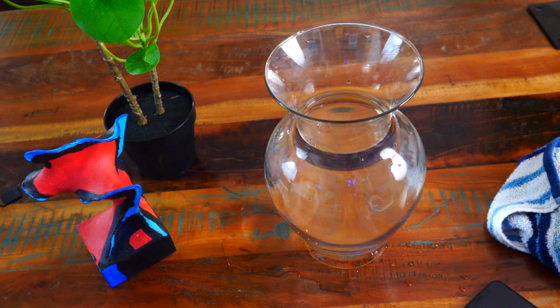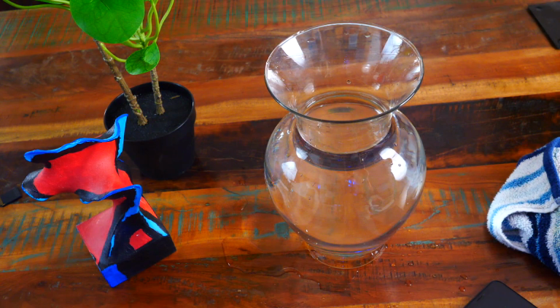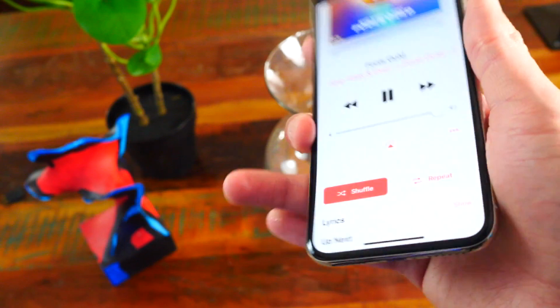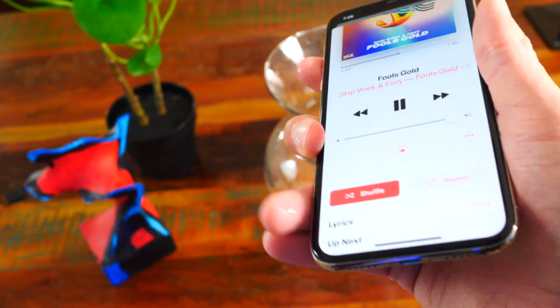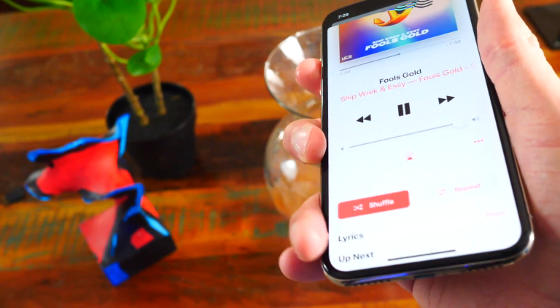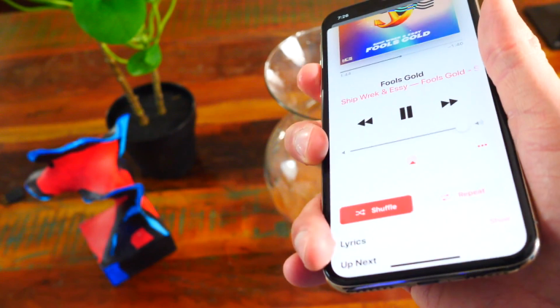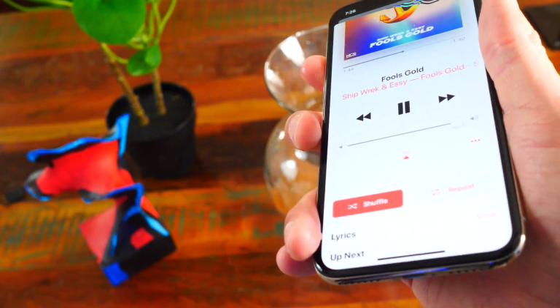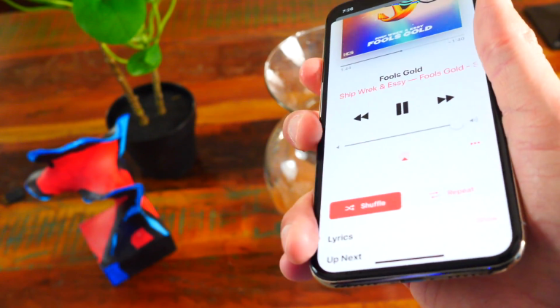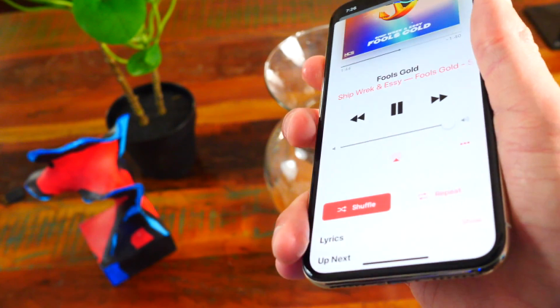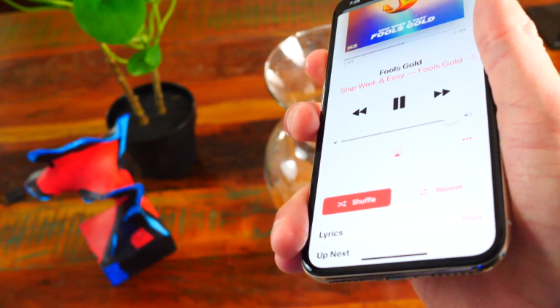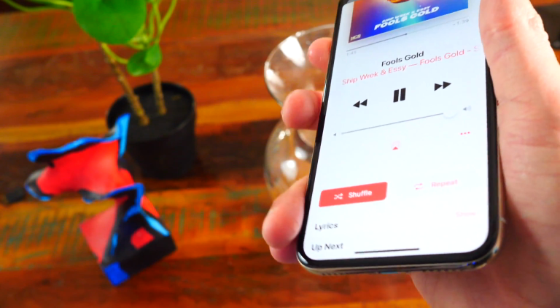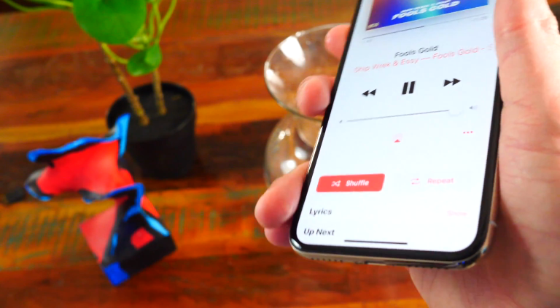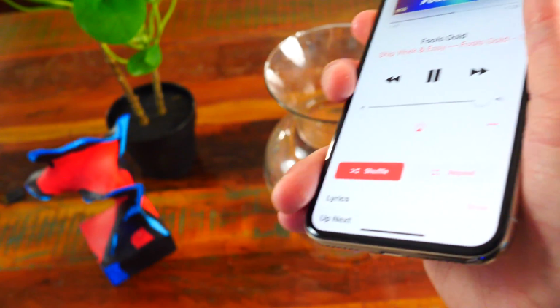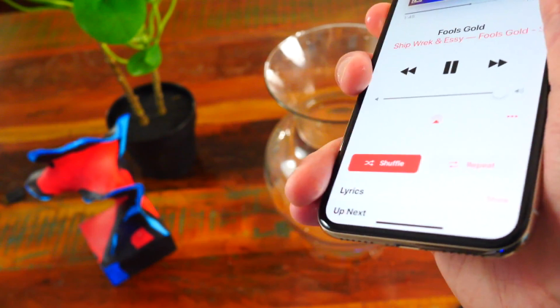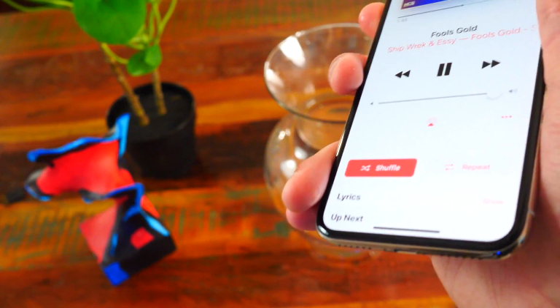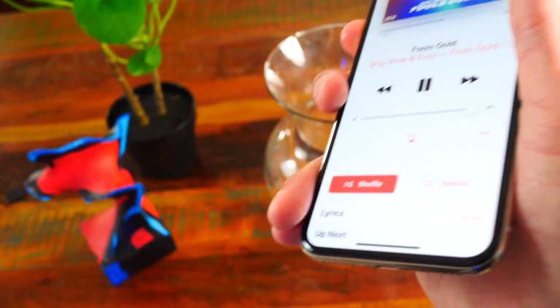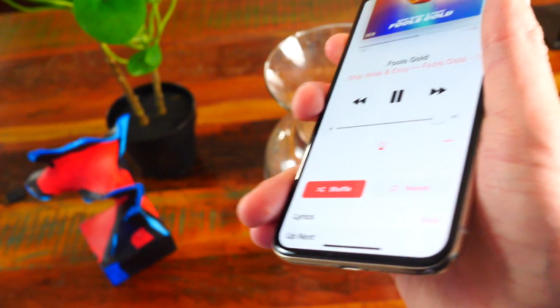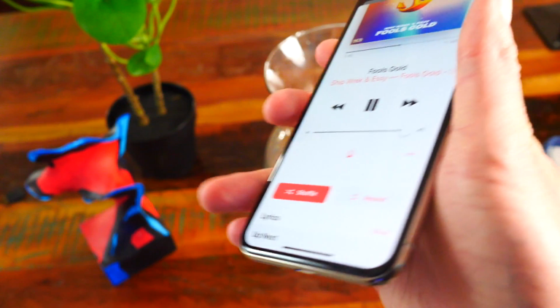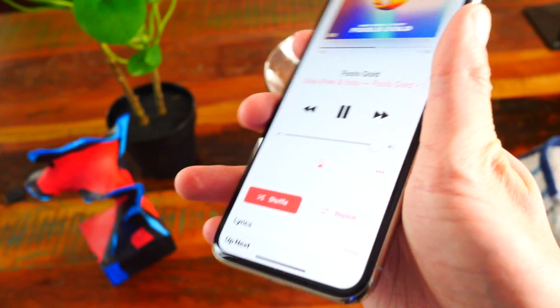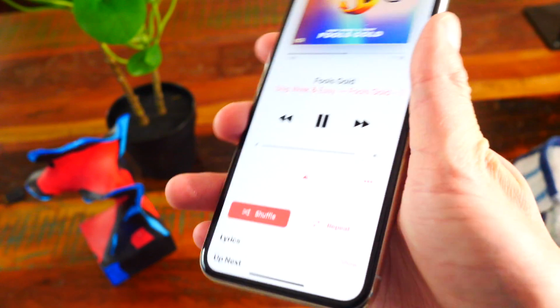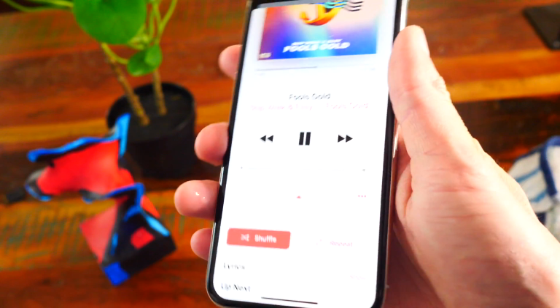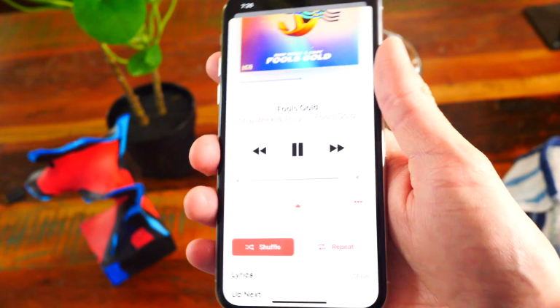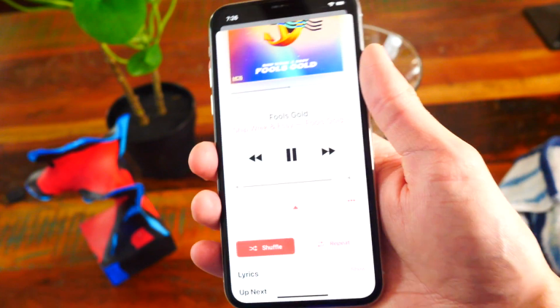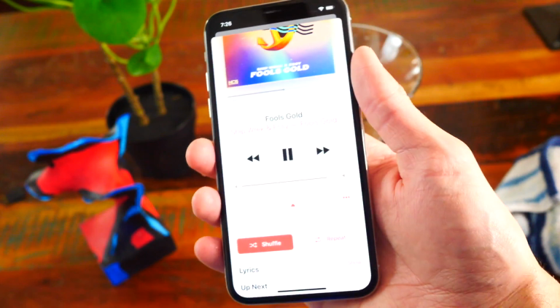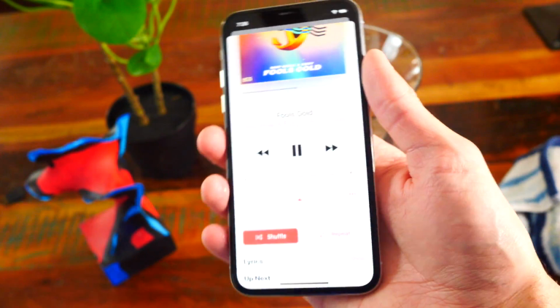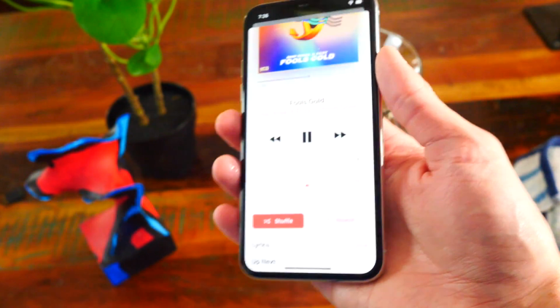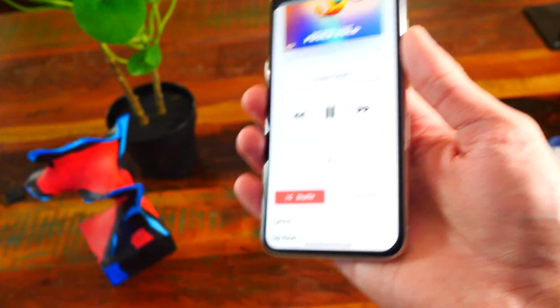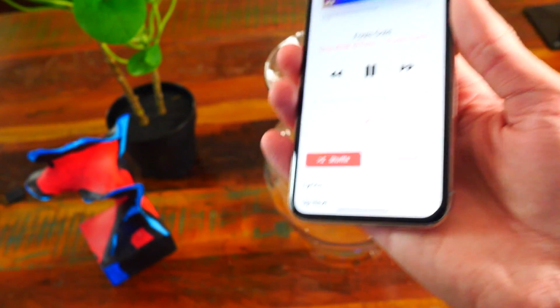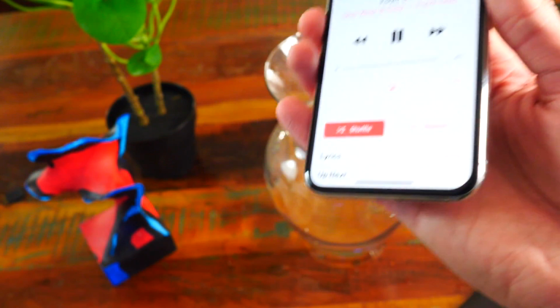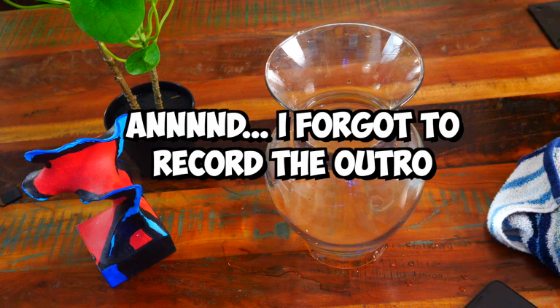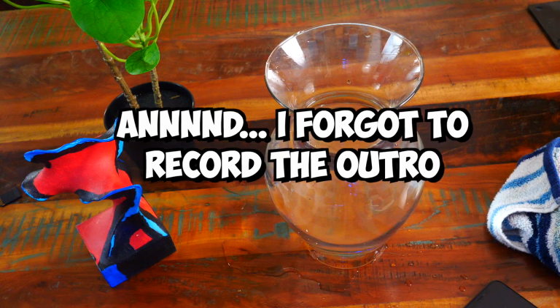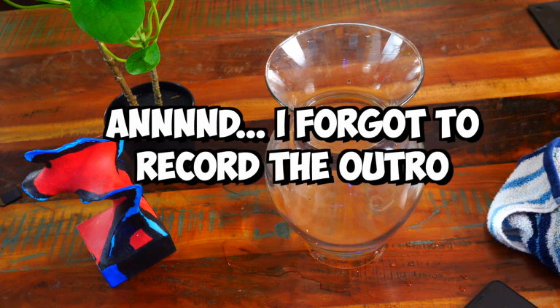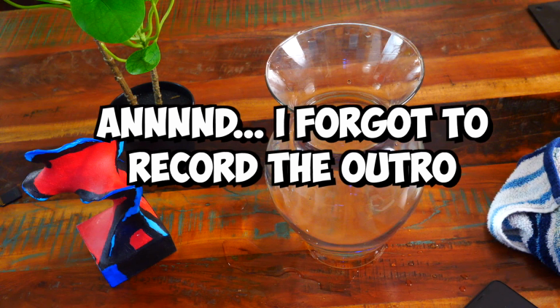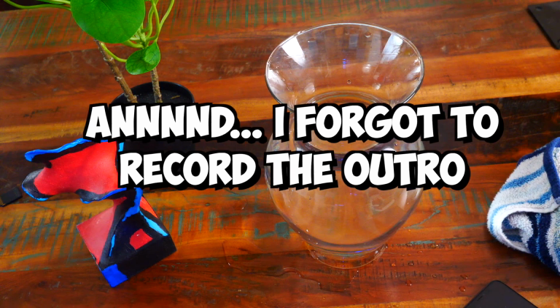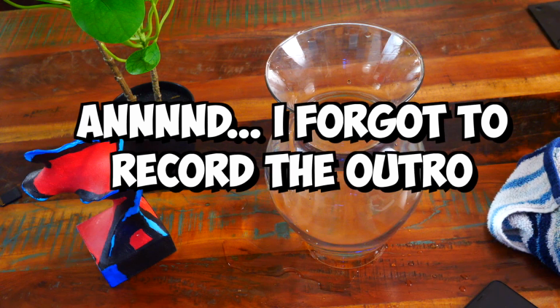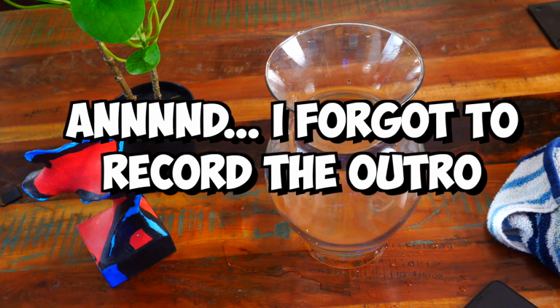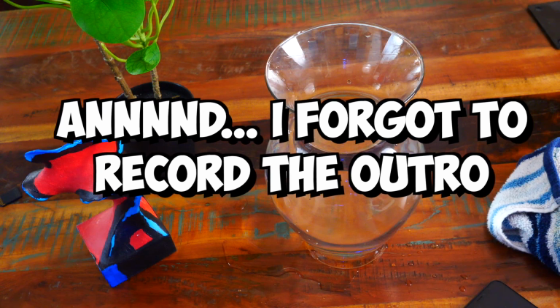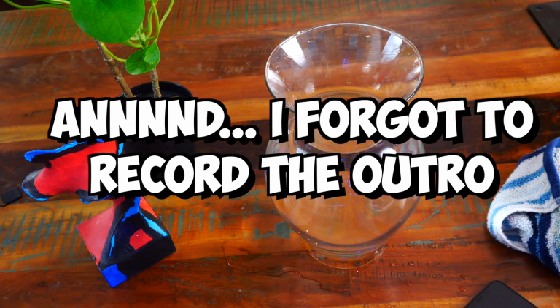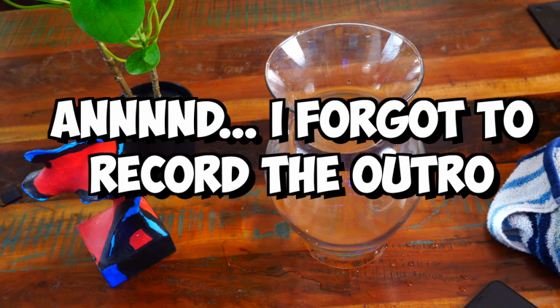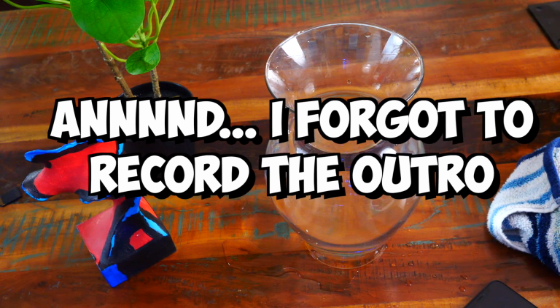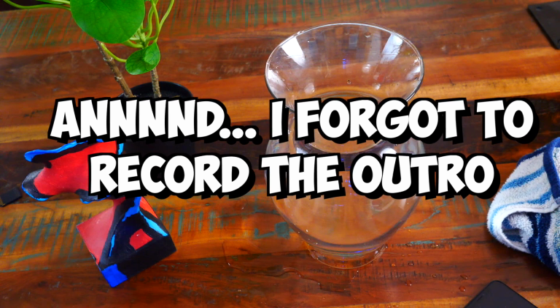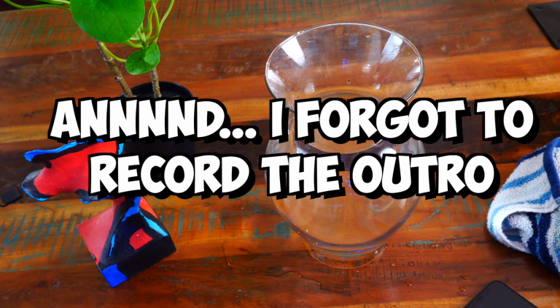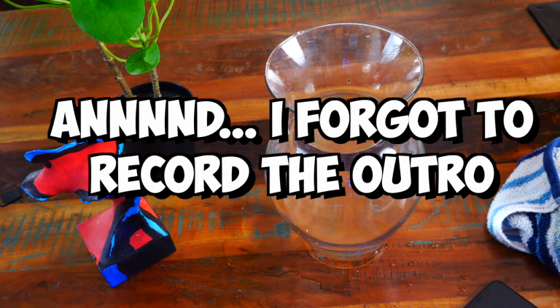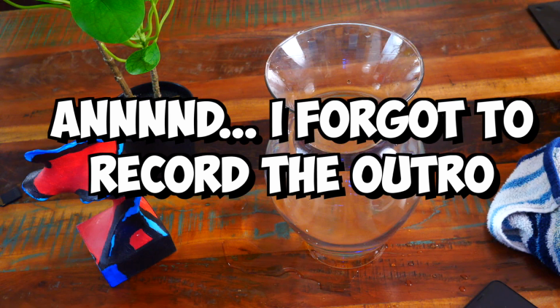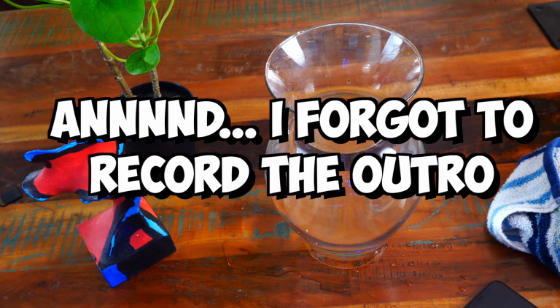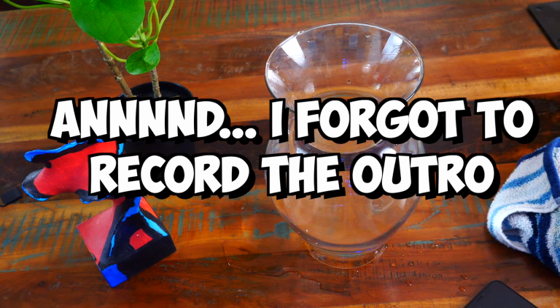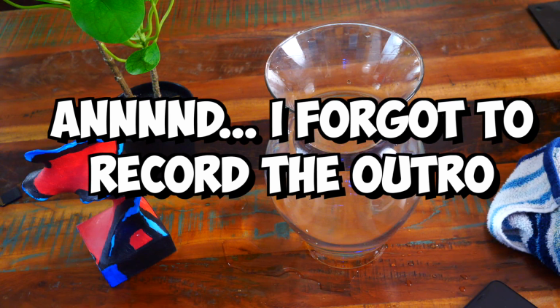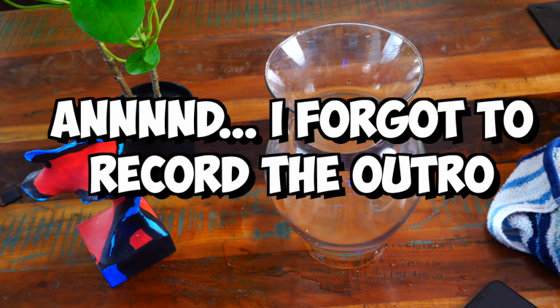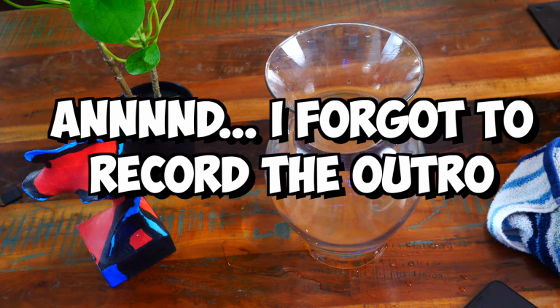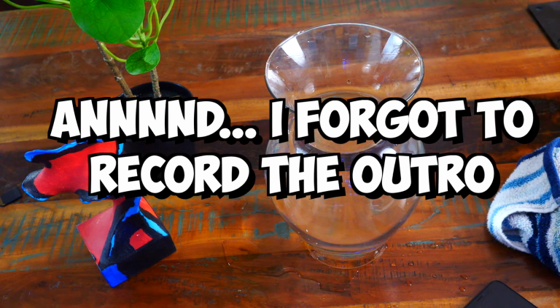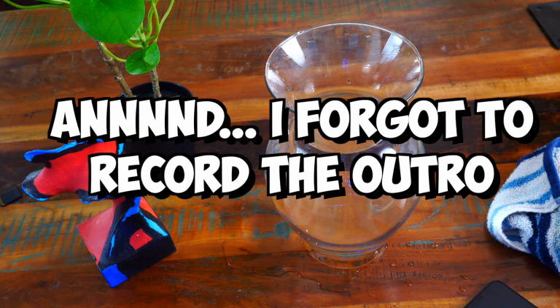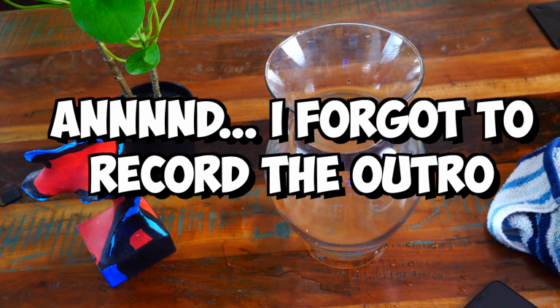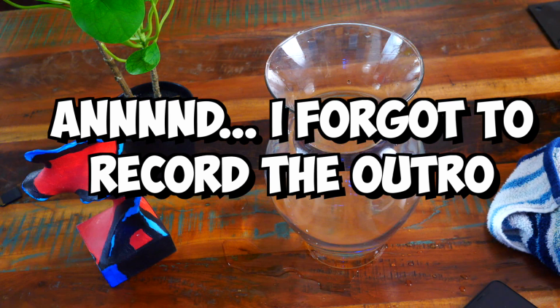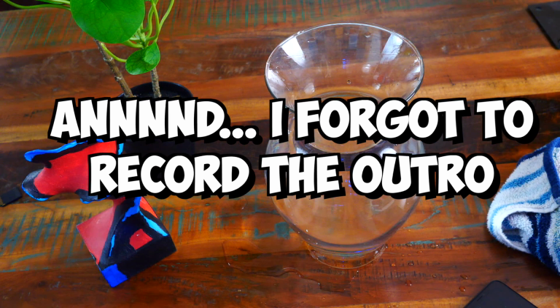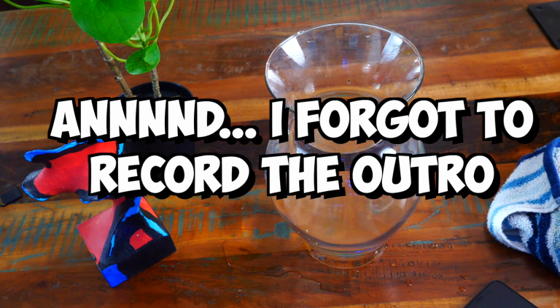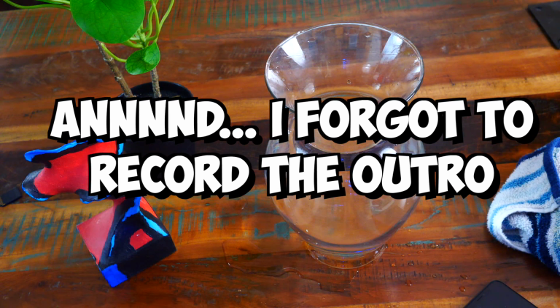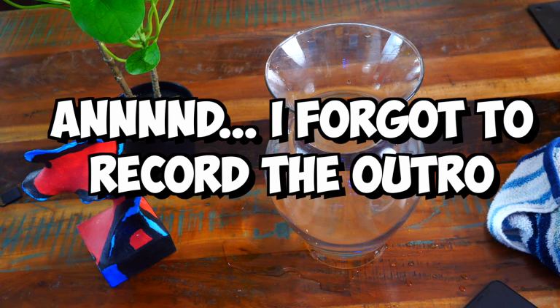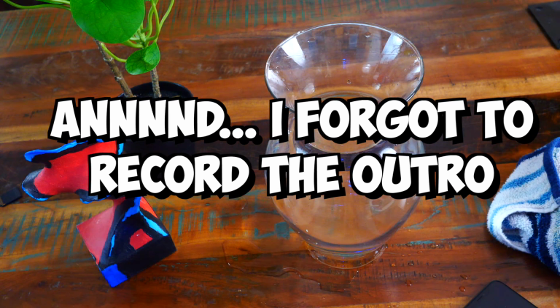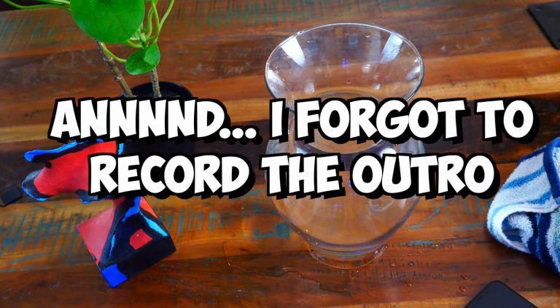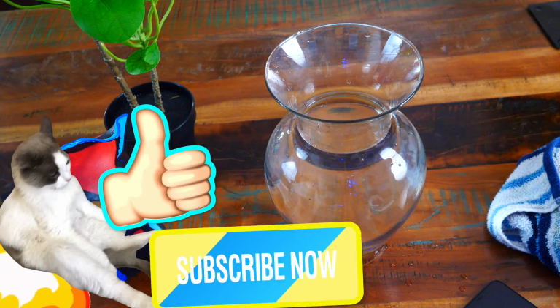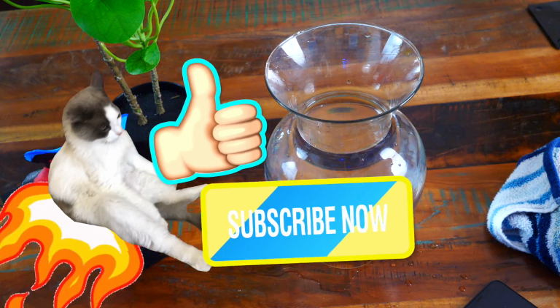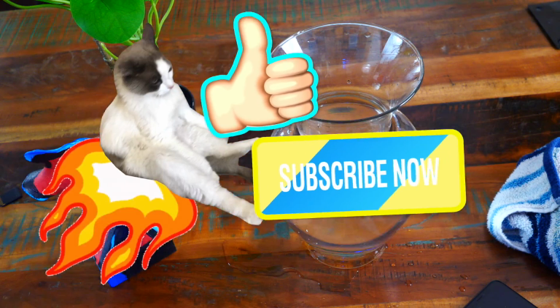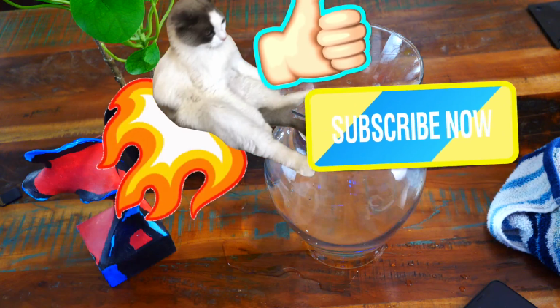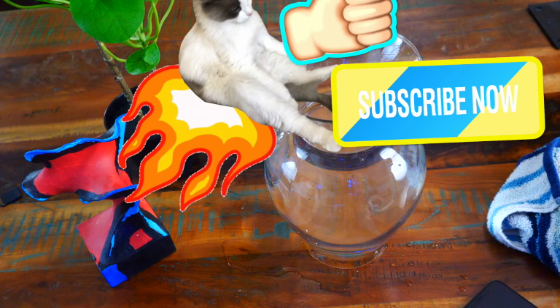It almost sounds up to par — it's getting there.